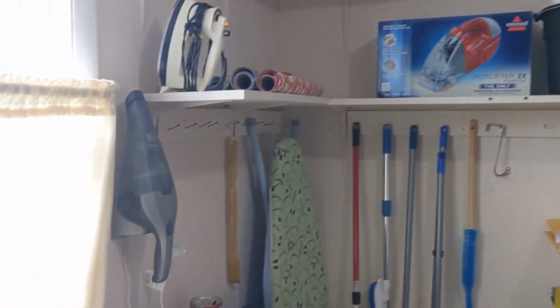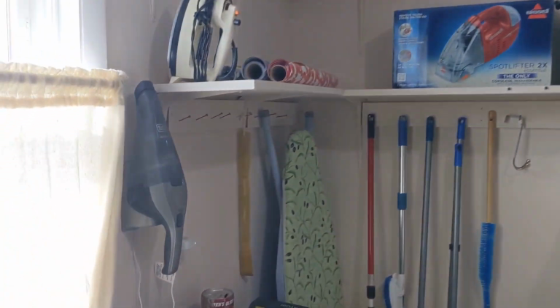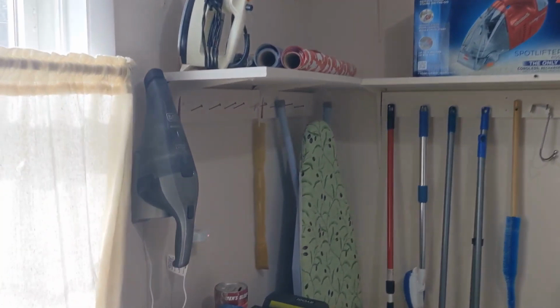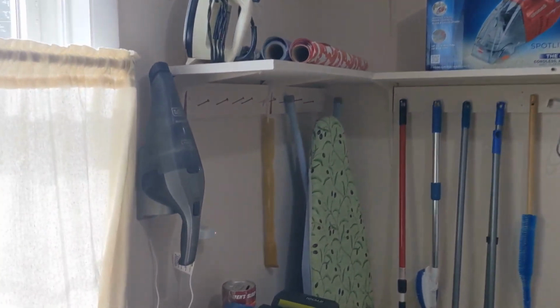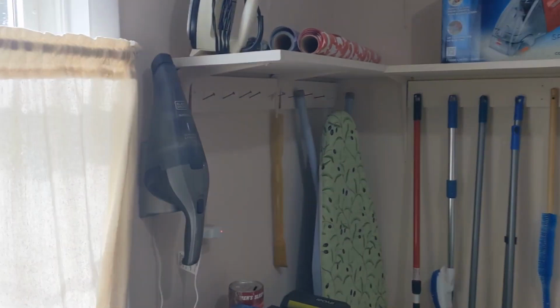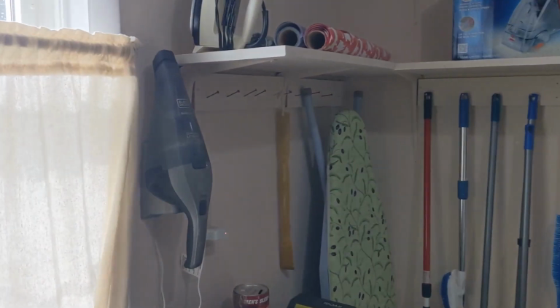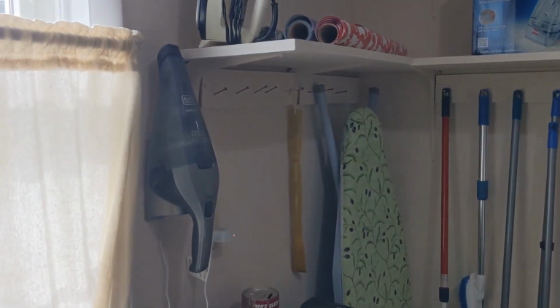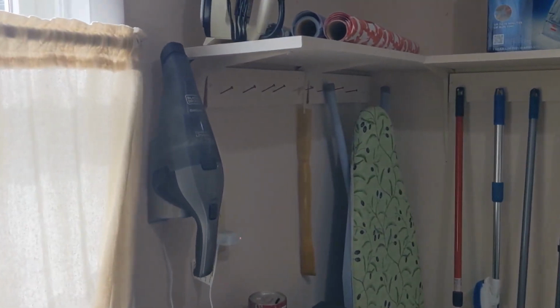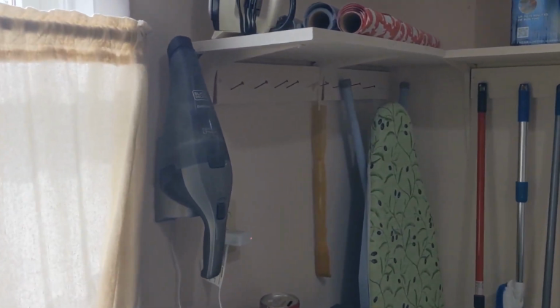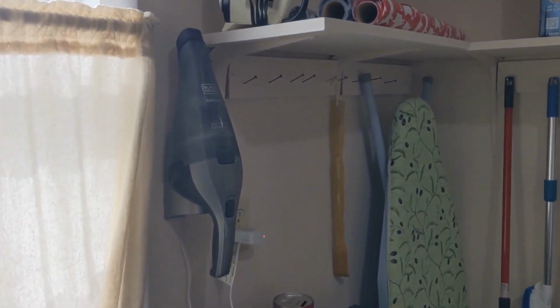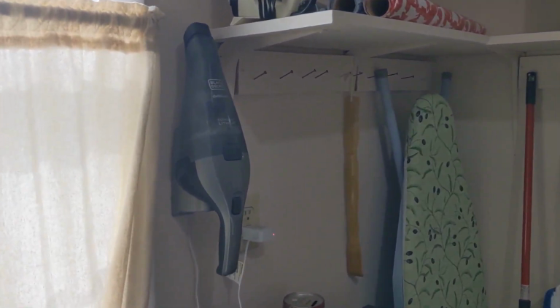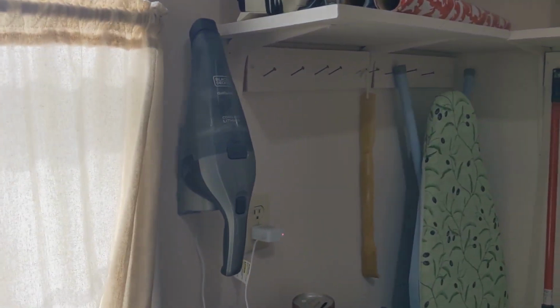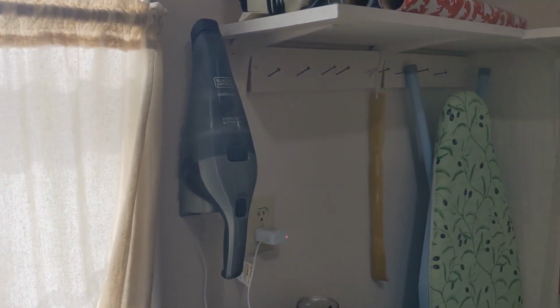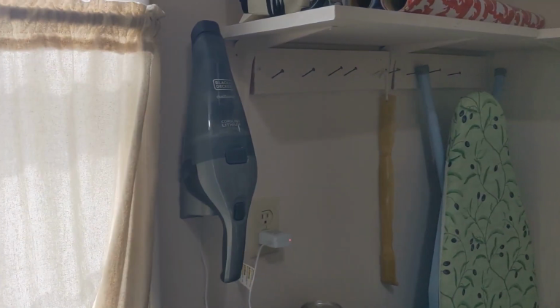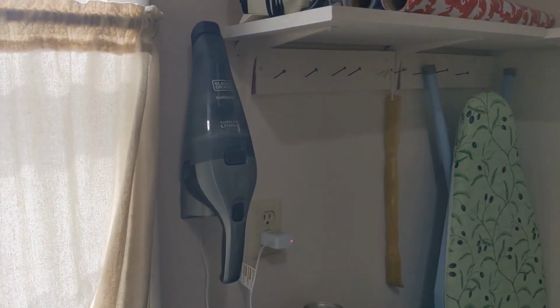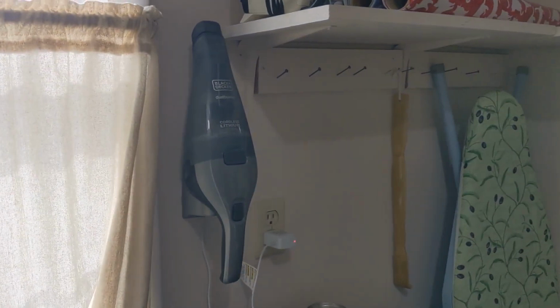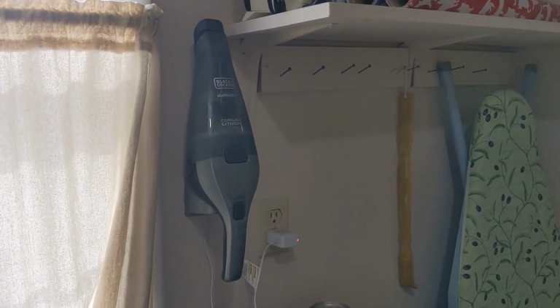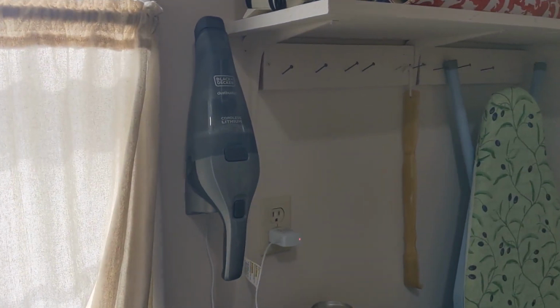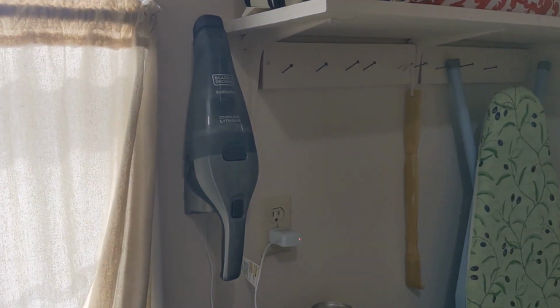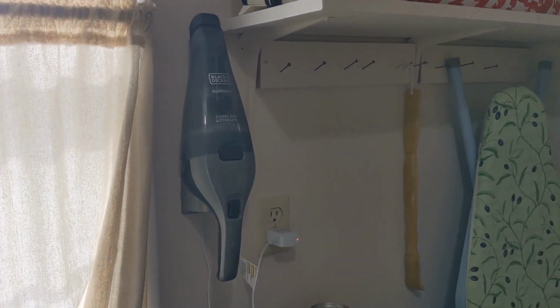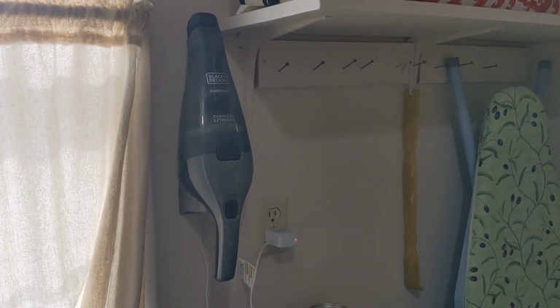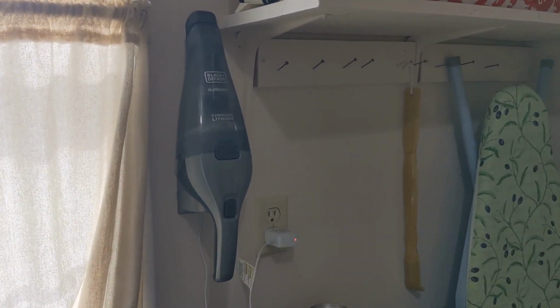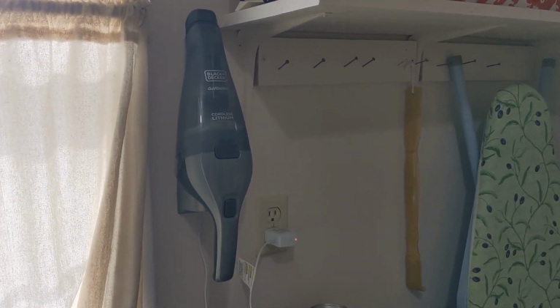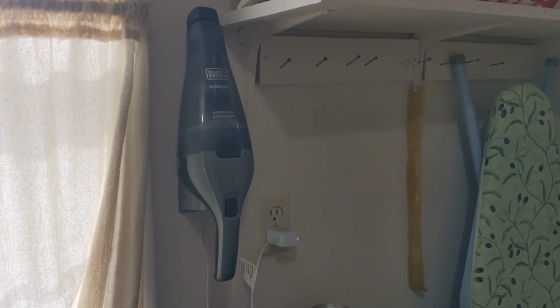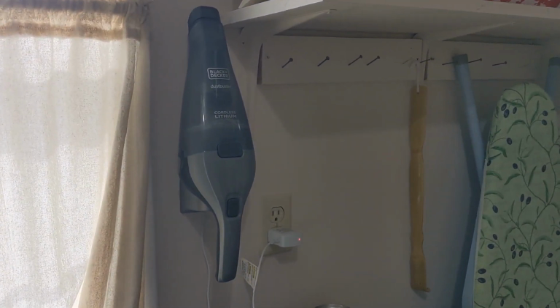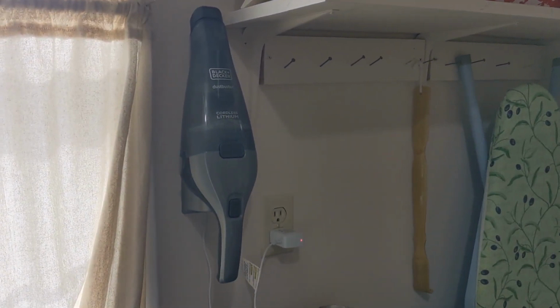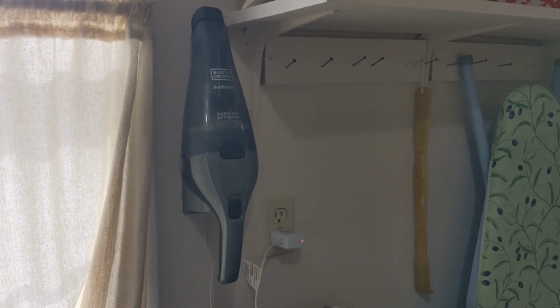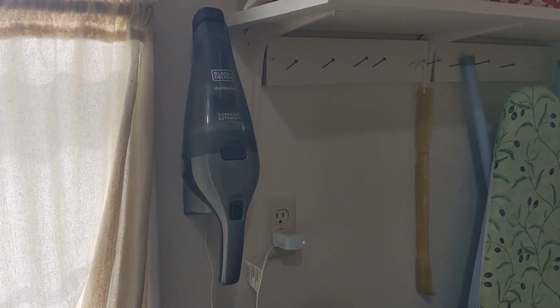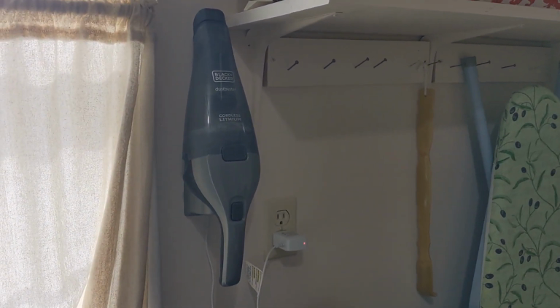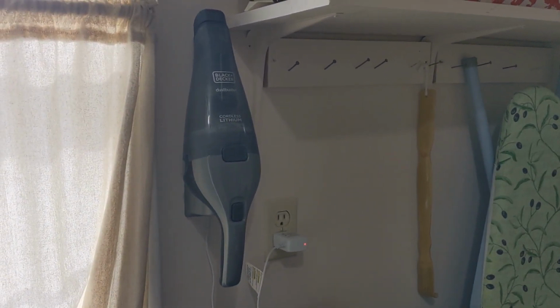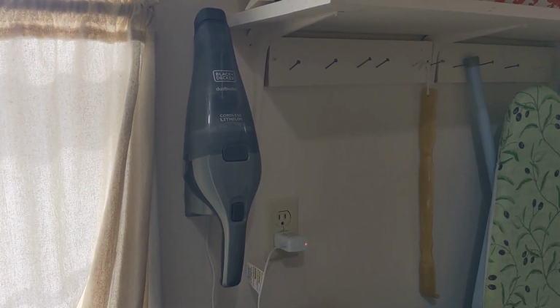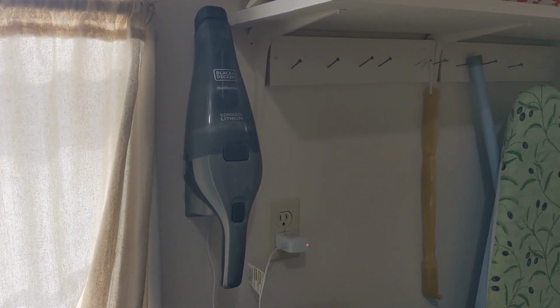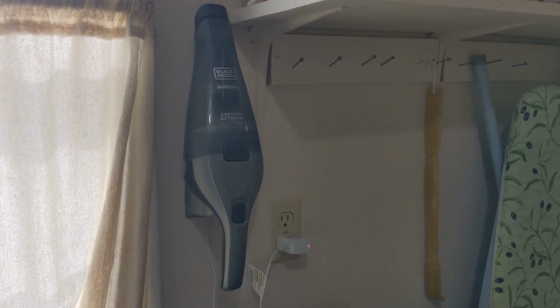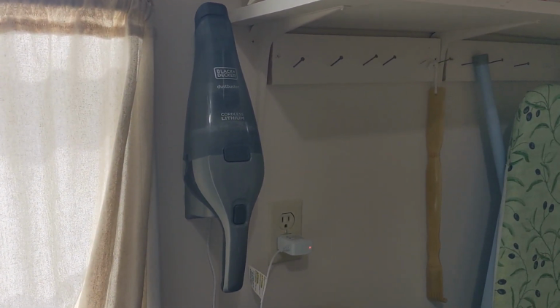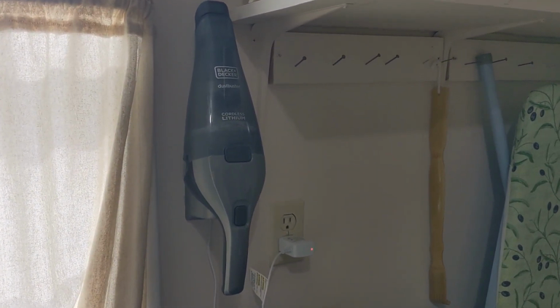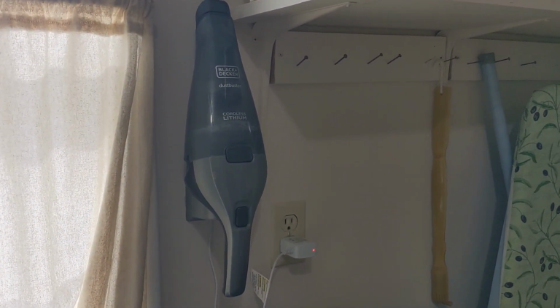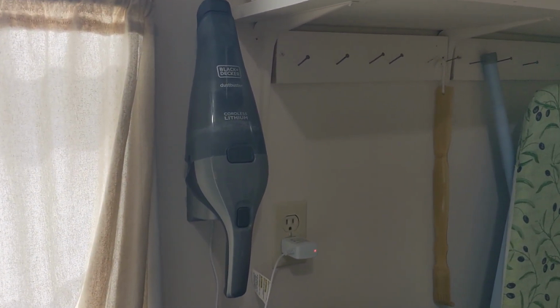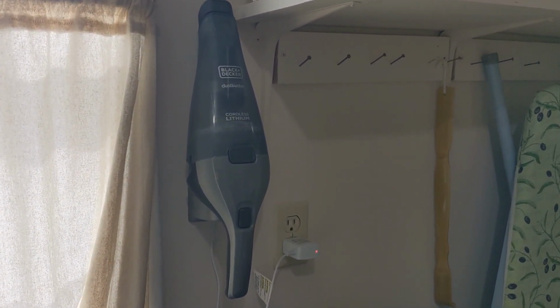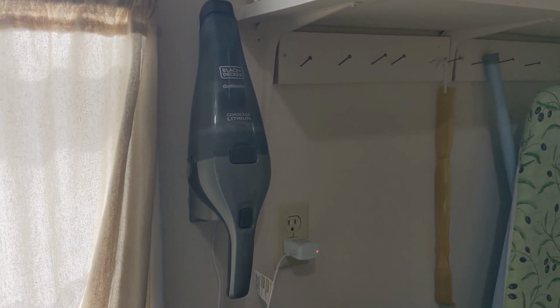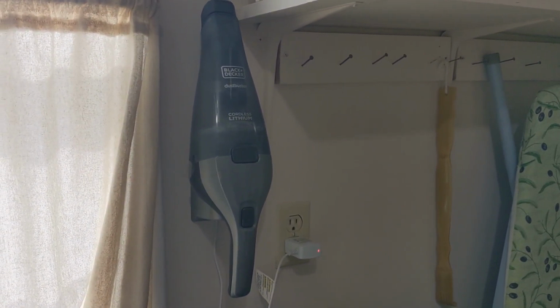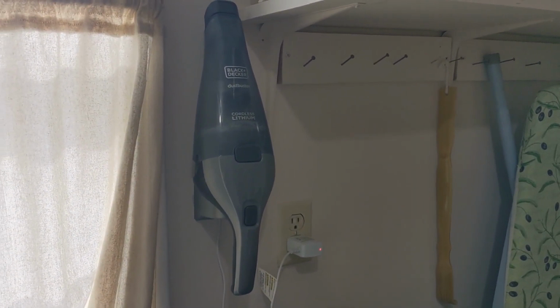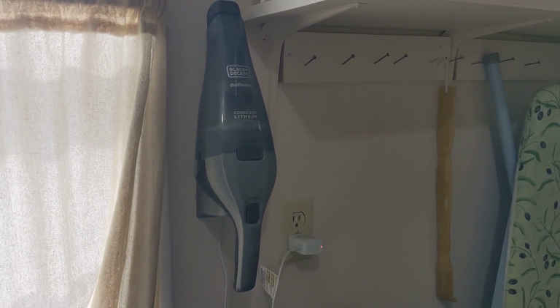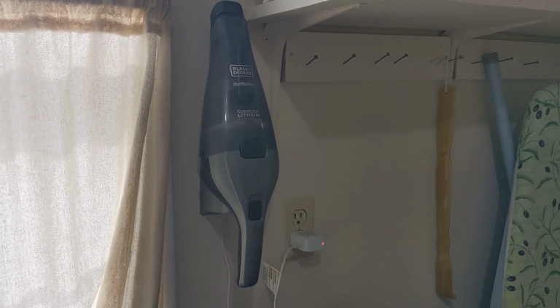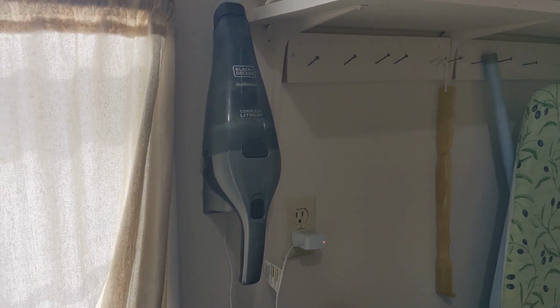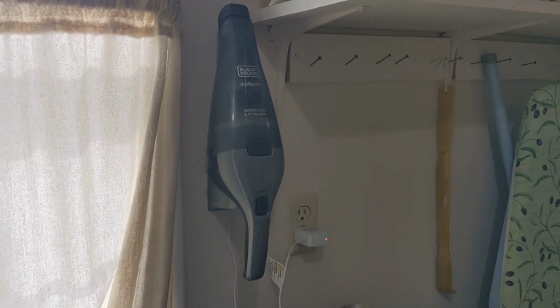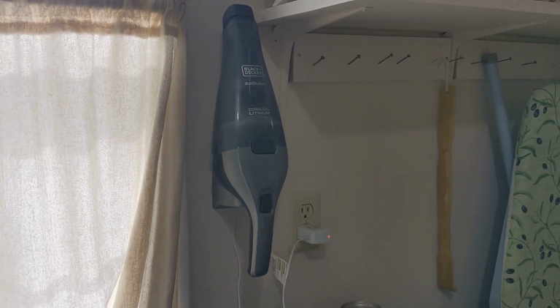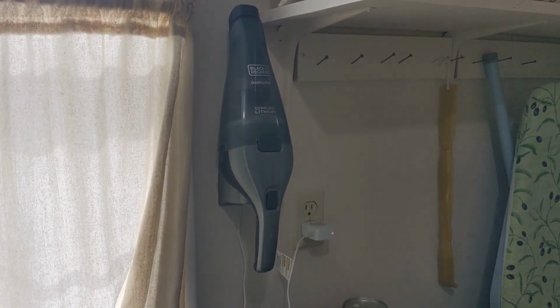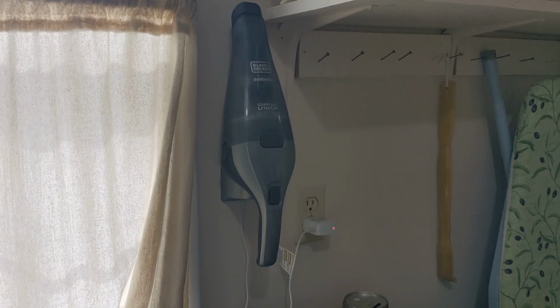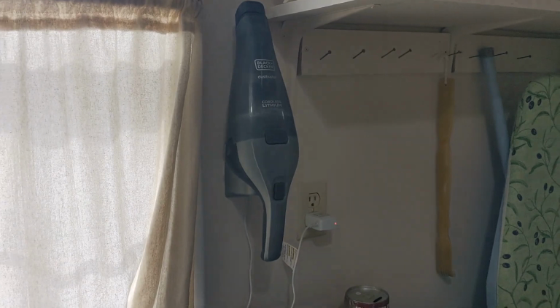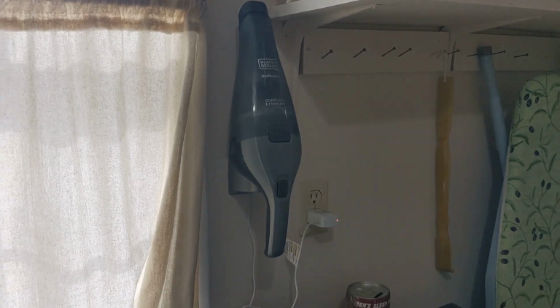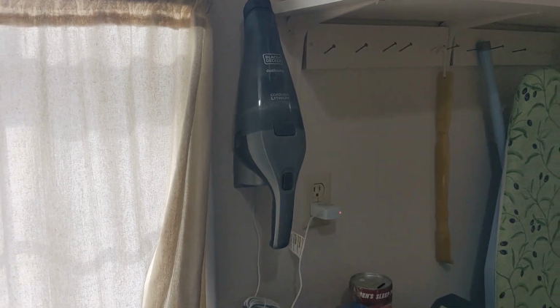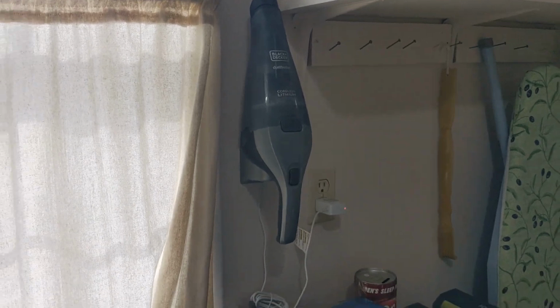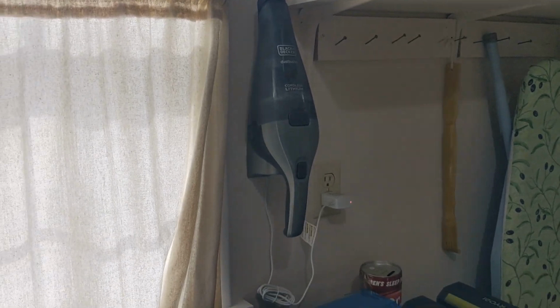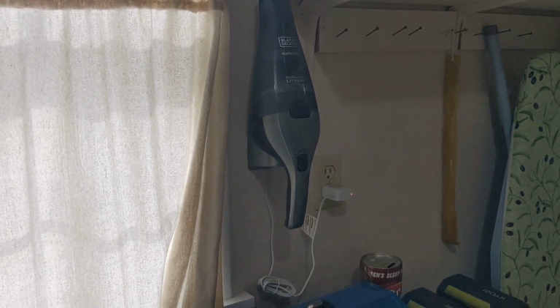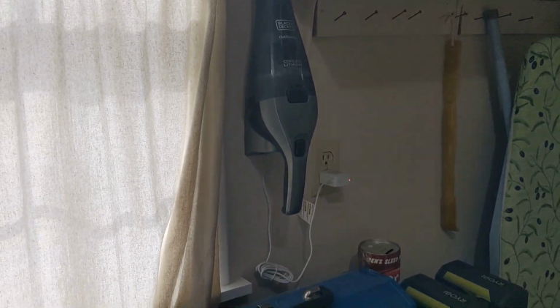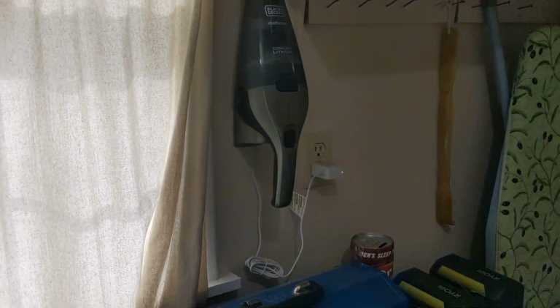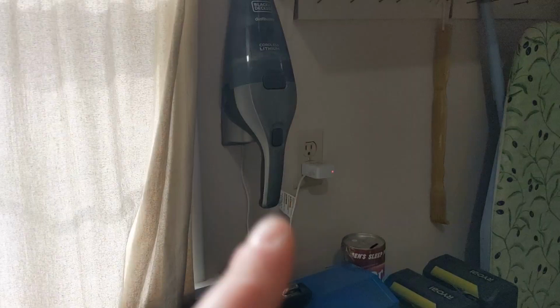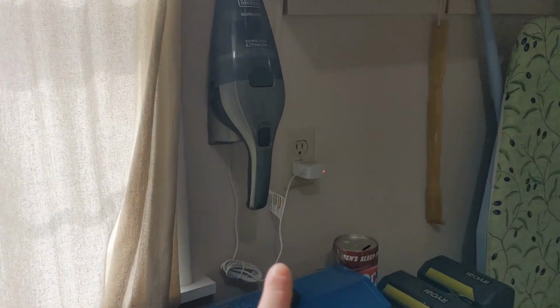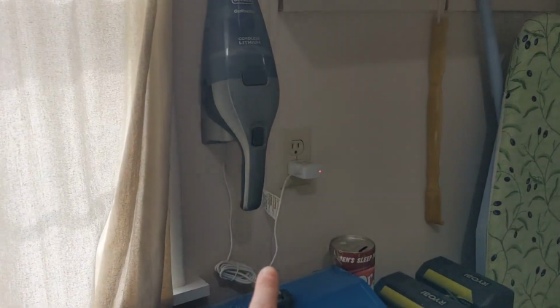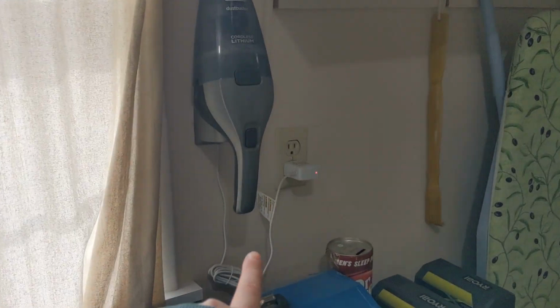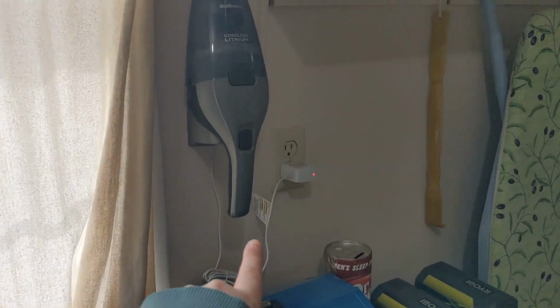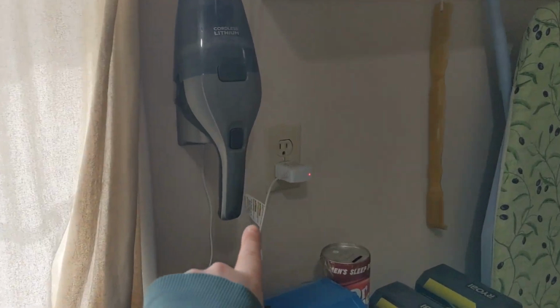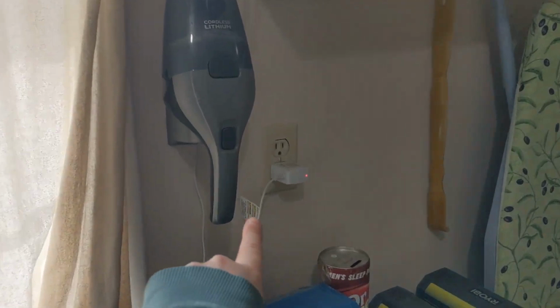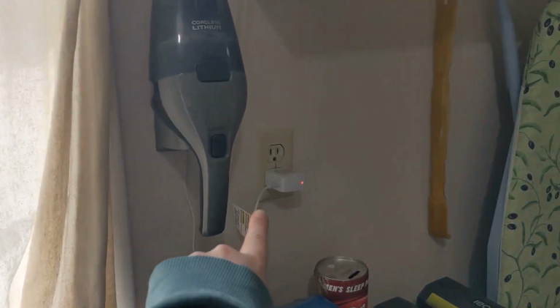Josh helped me hang this vacuum — or I say helped me, I did nothing. Josh hung this vacuum for me, which I appreciate. And it's charging.